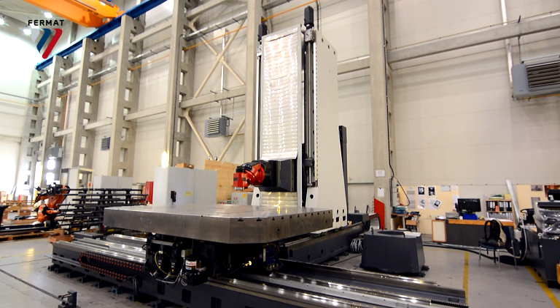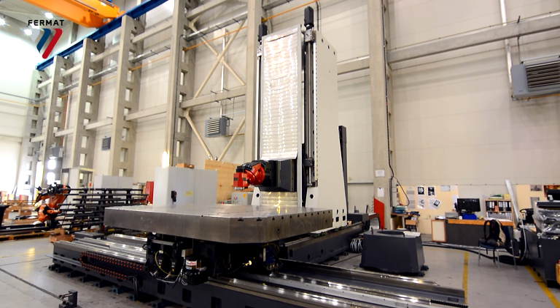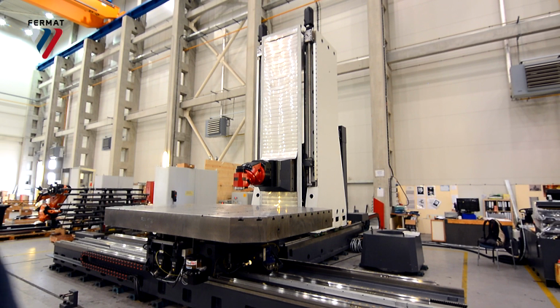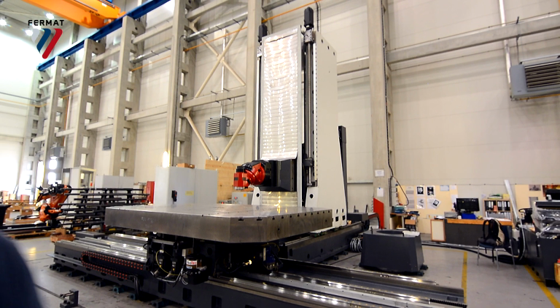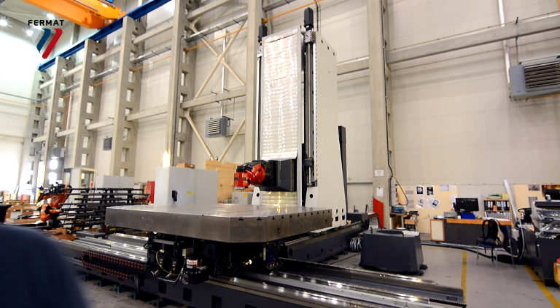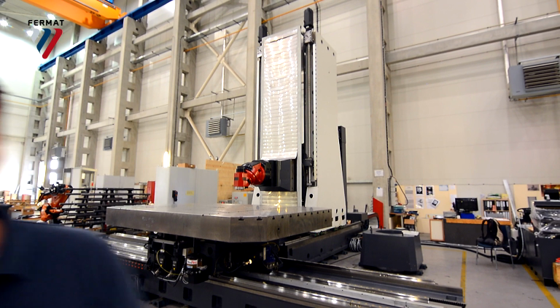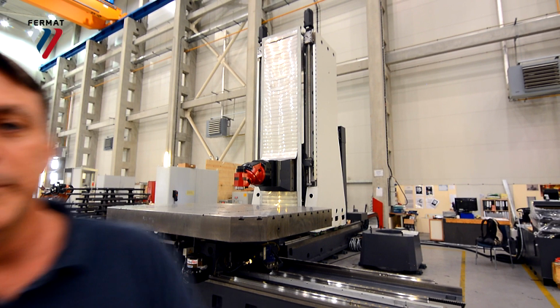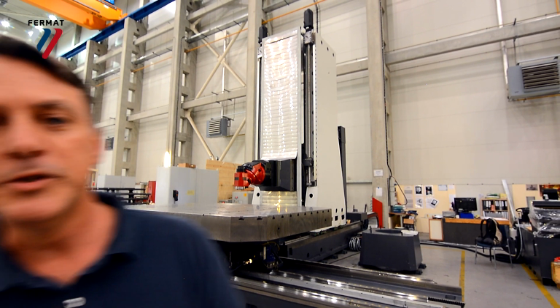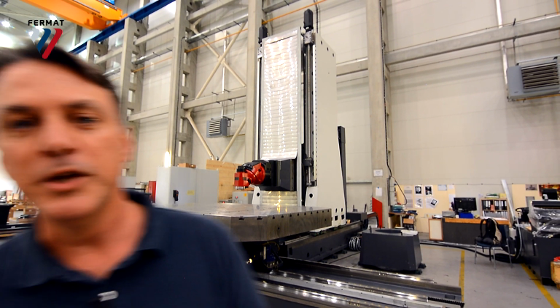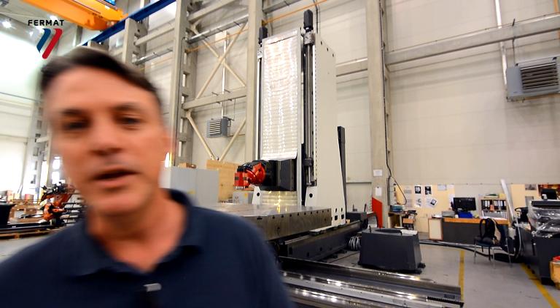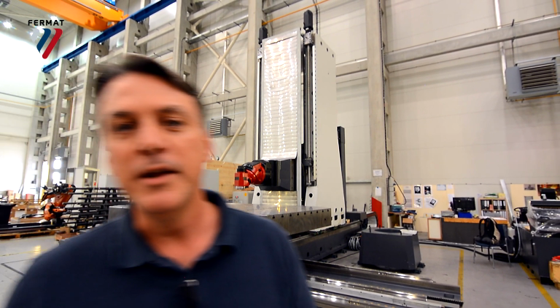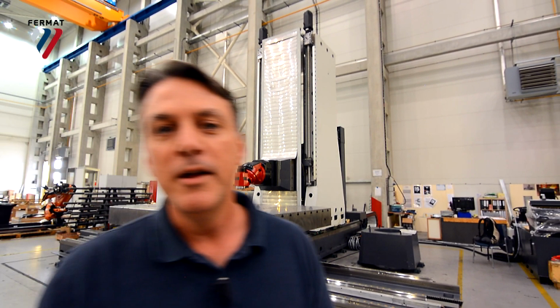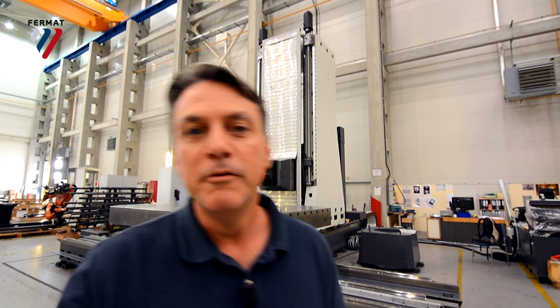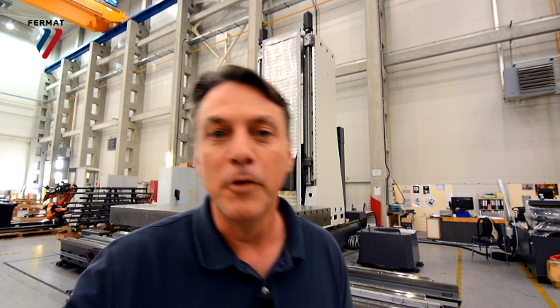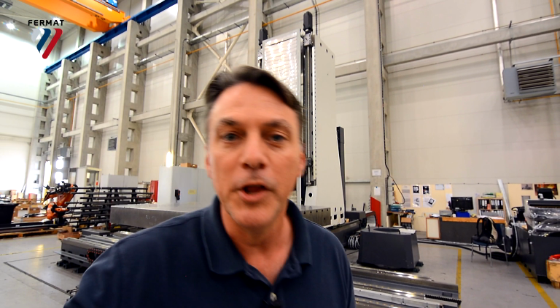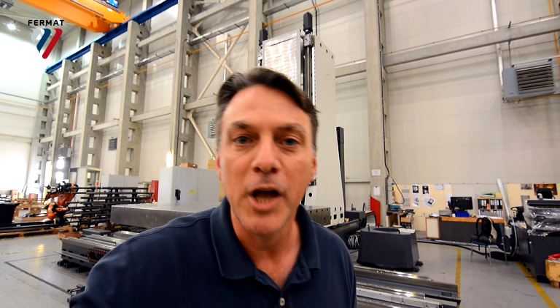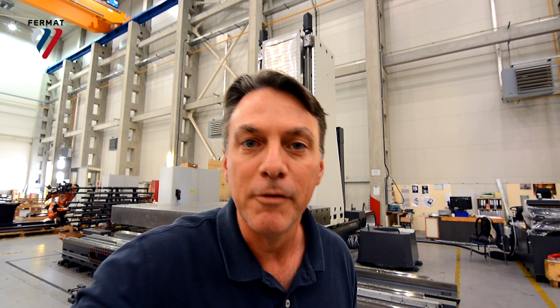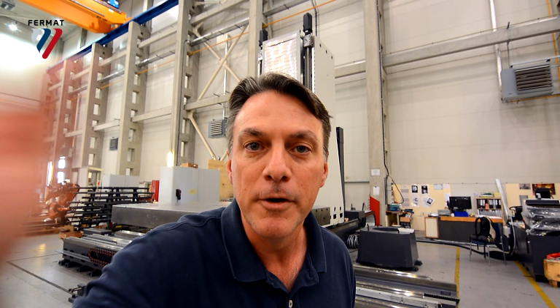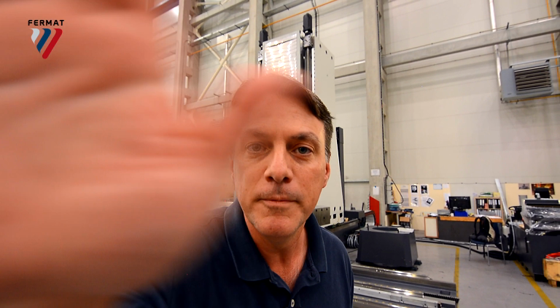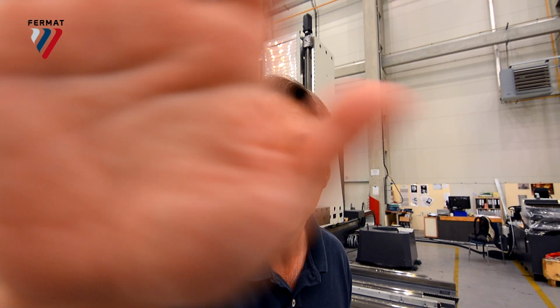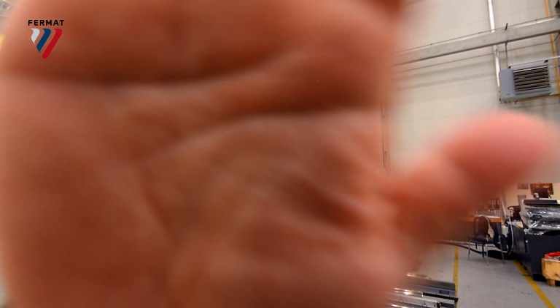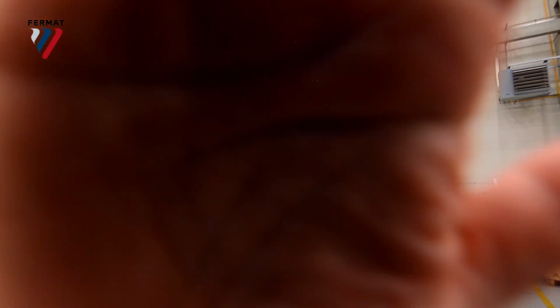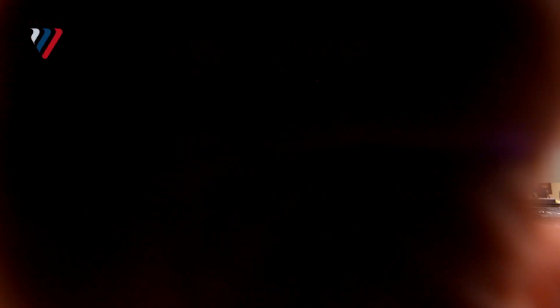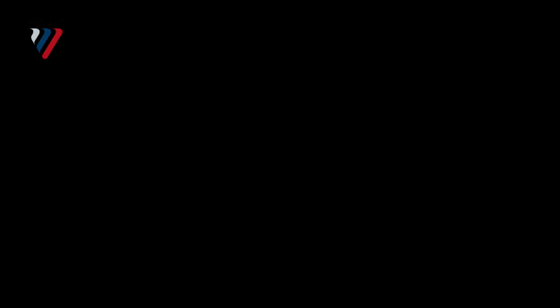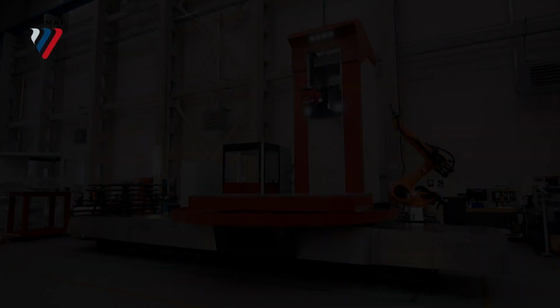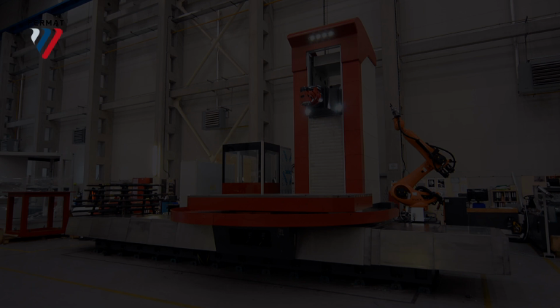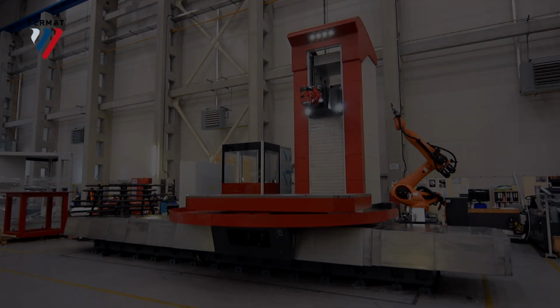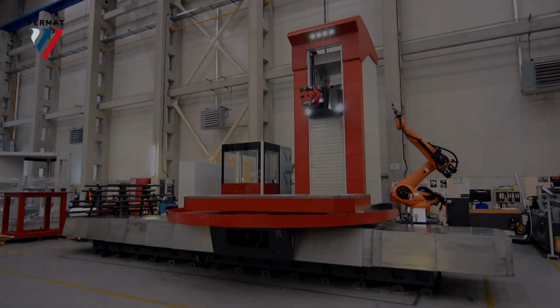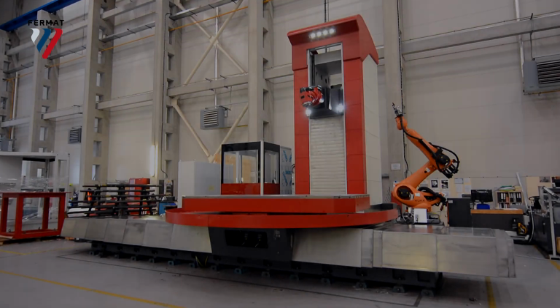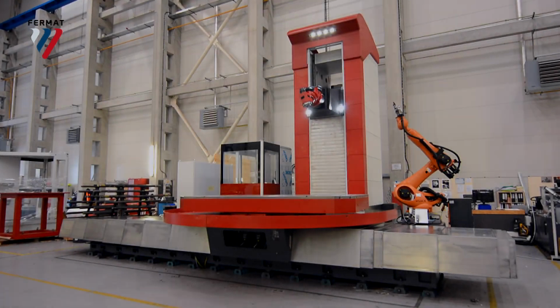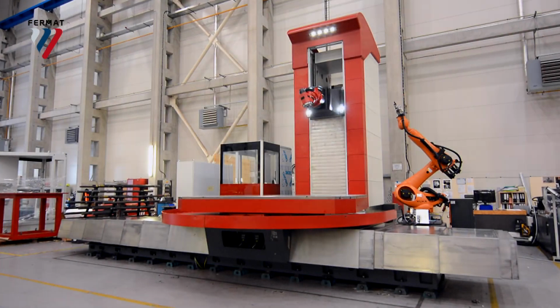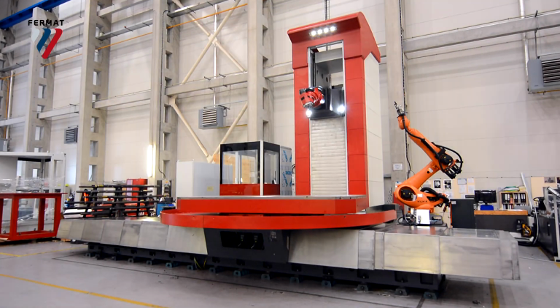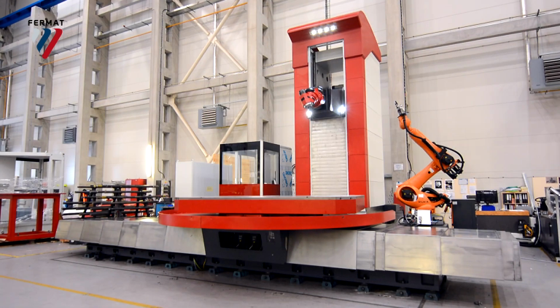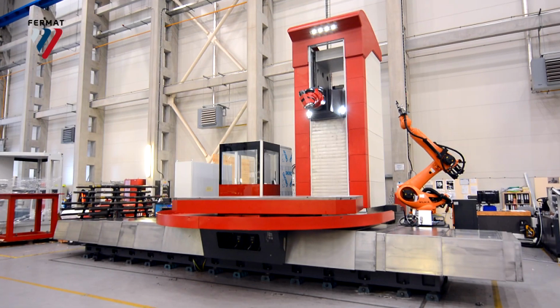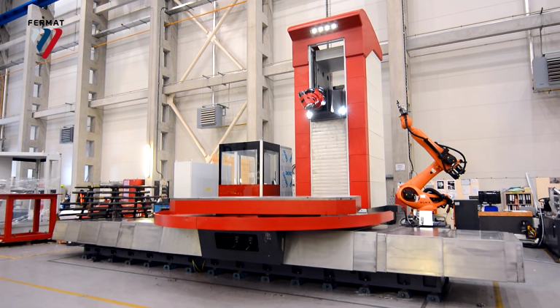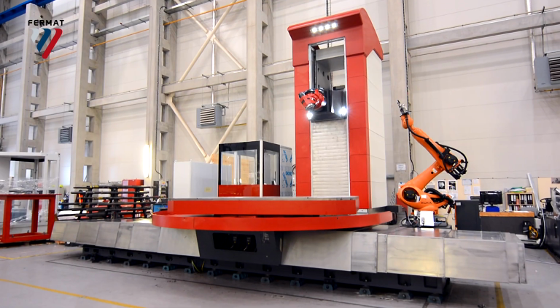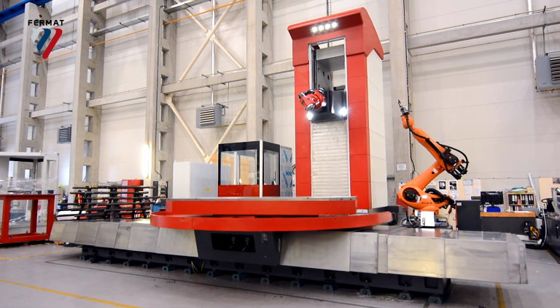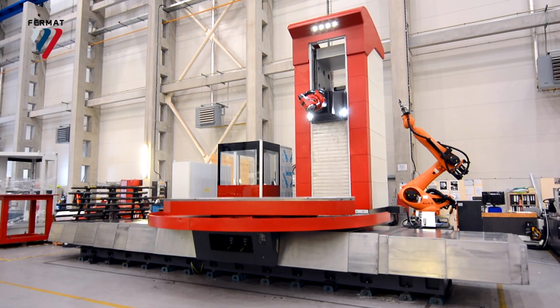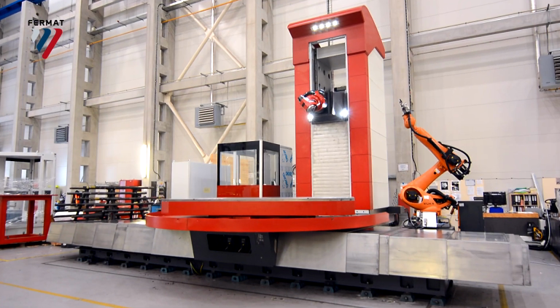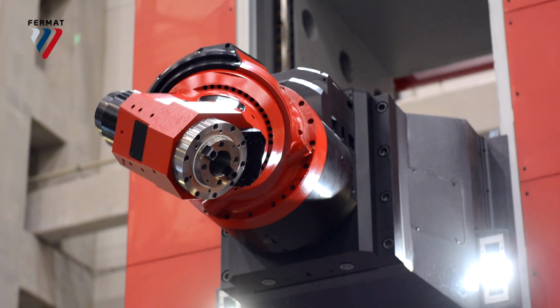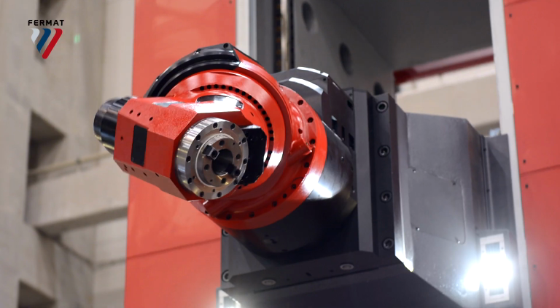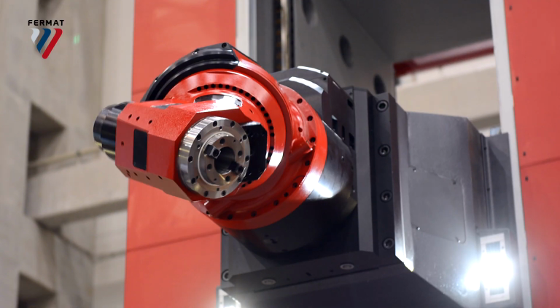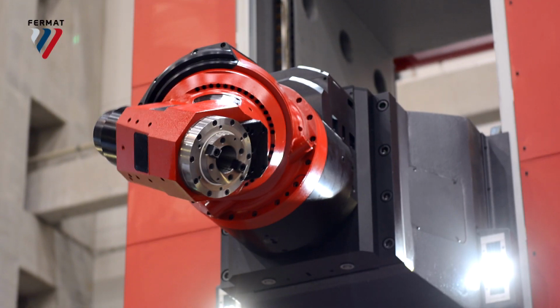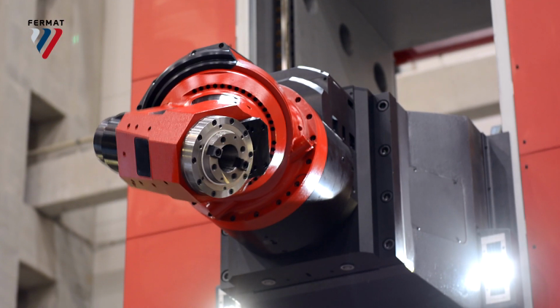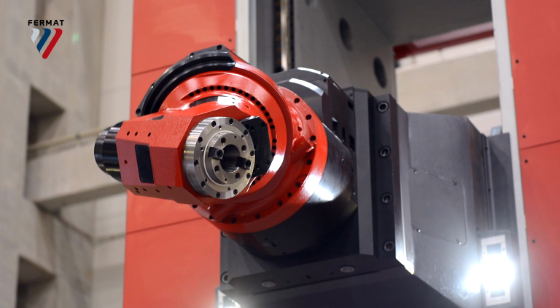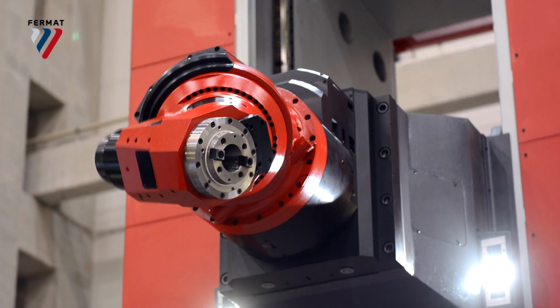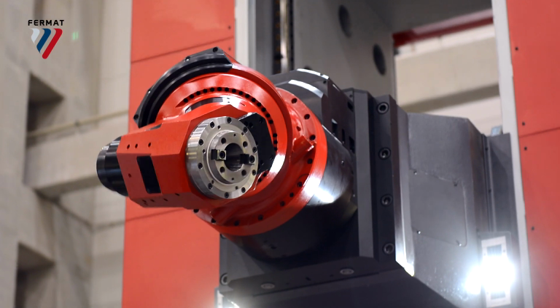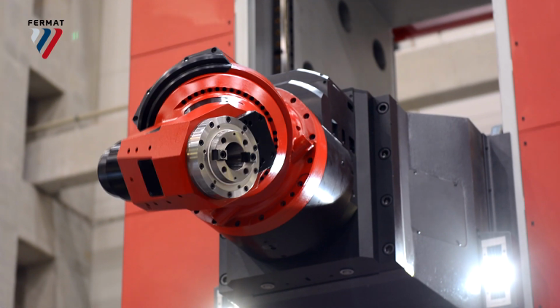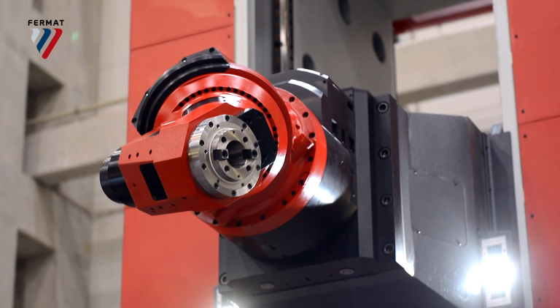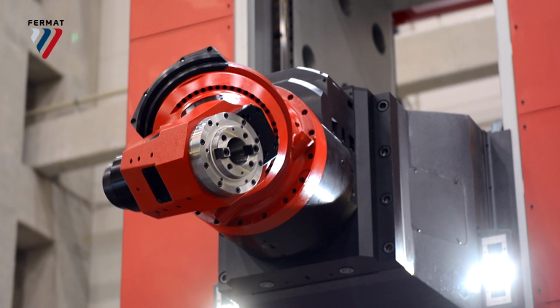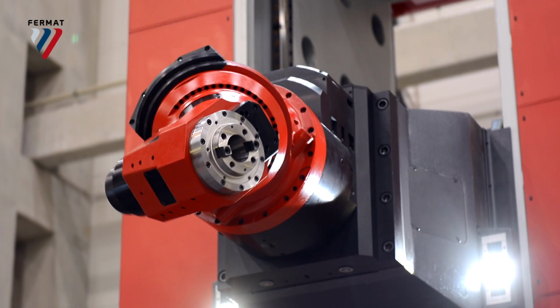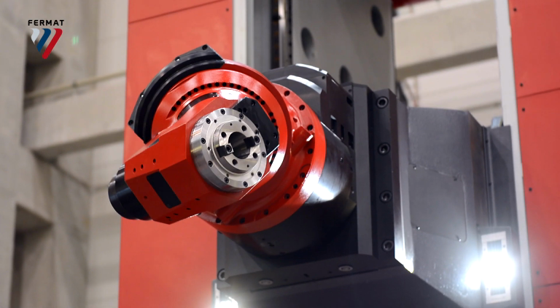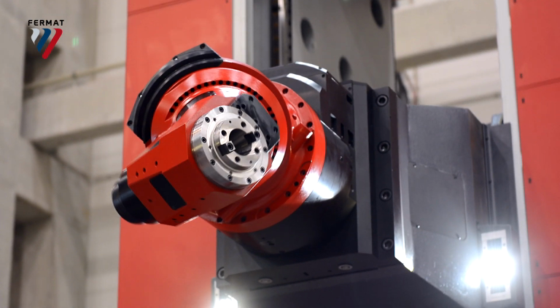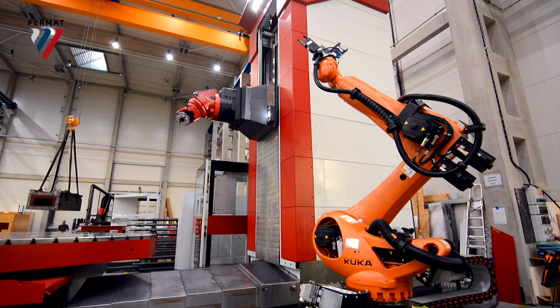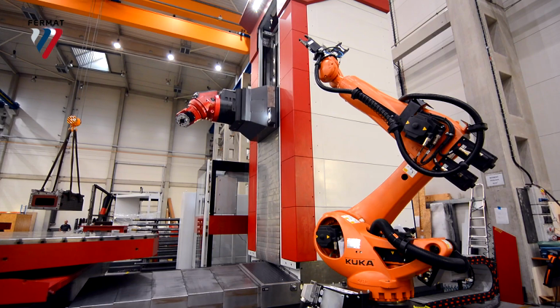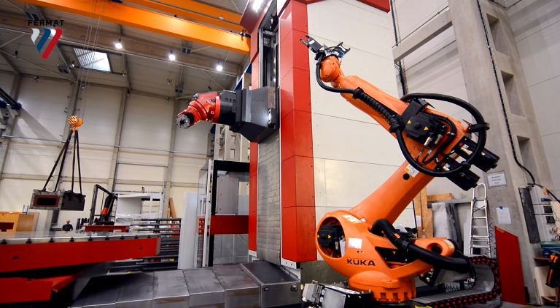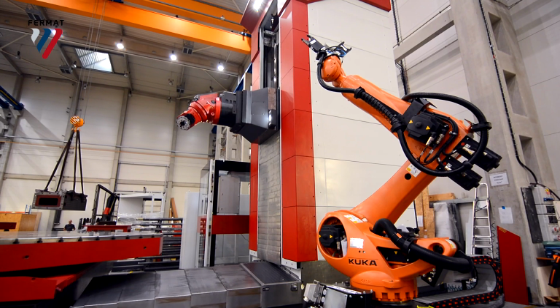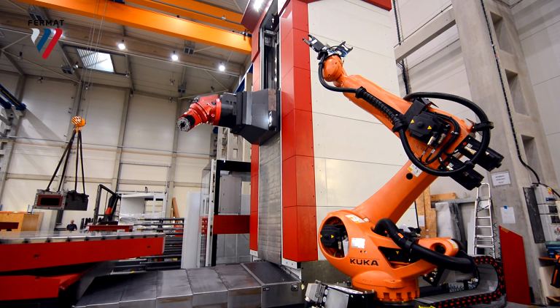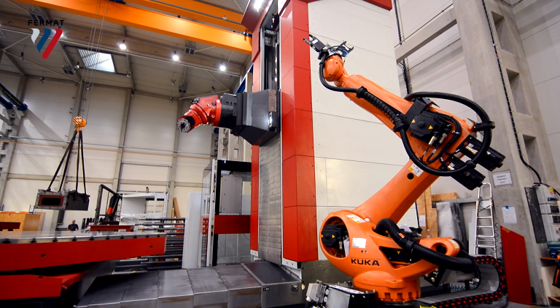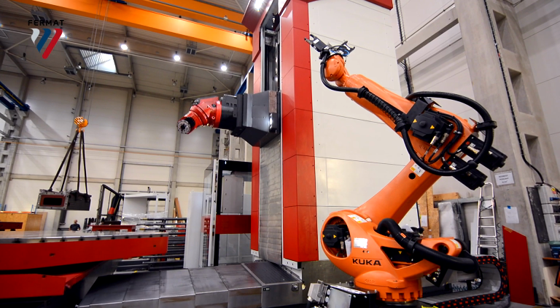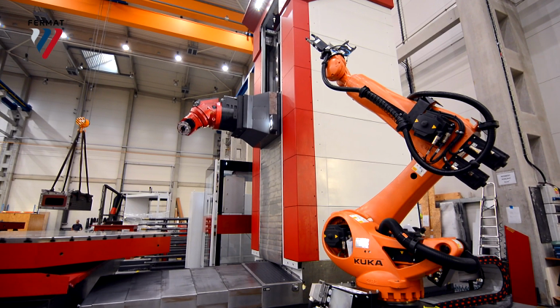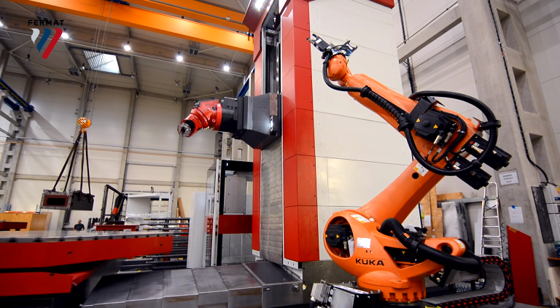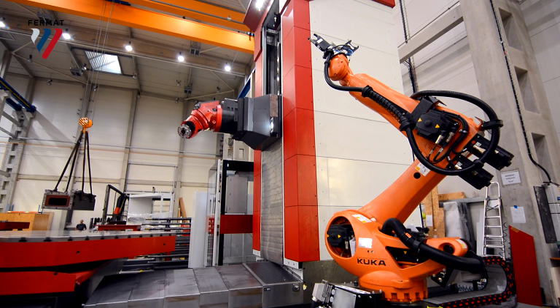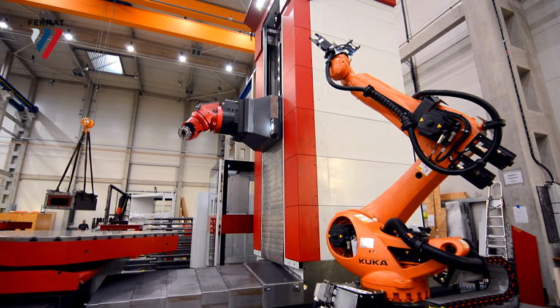Now you see the machine fully covered. The end.